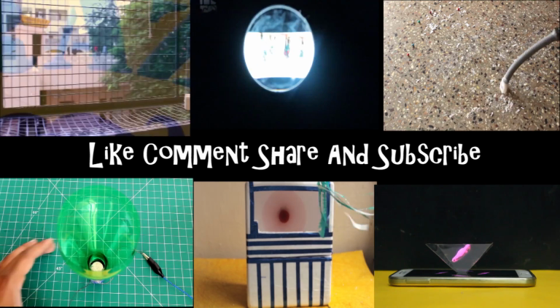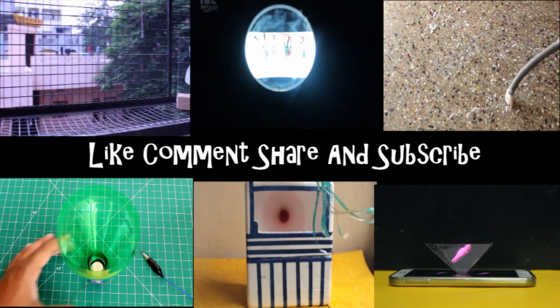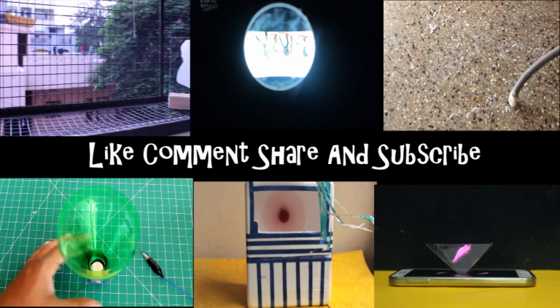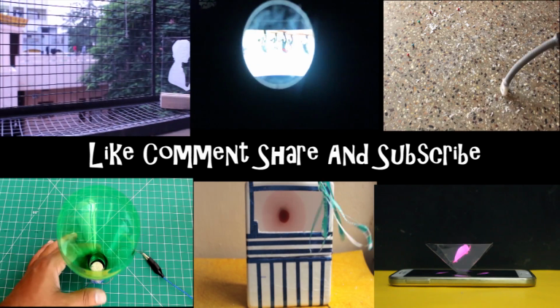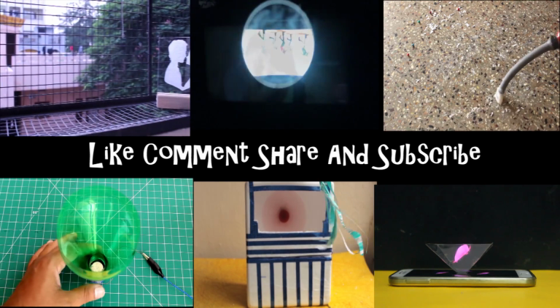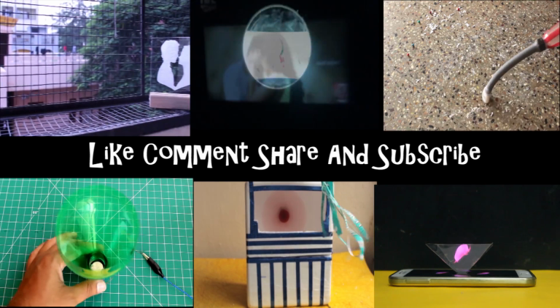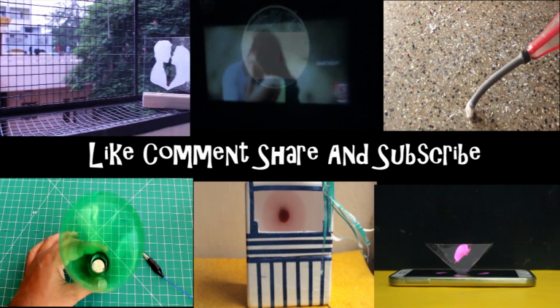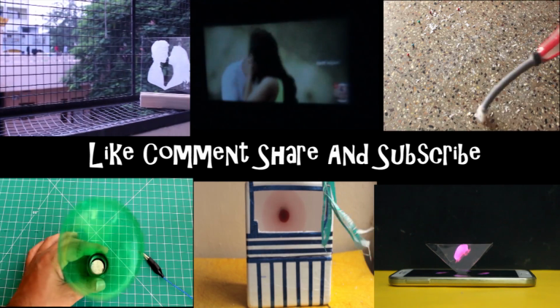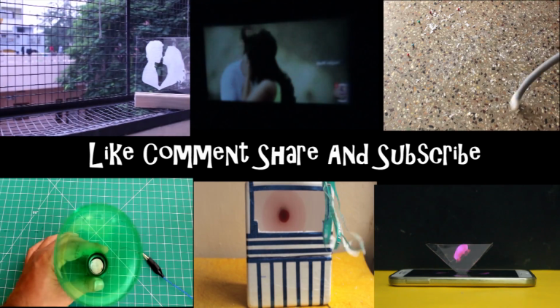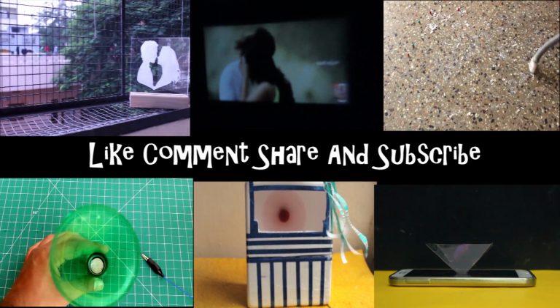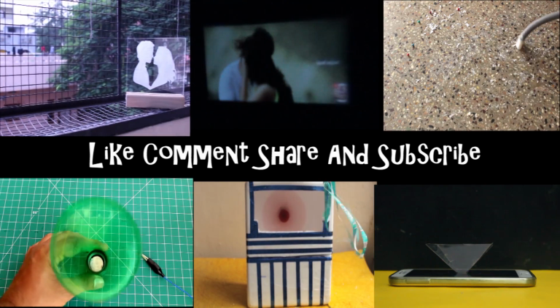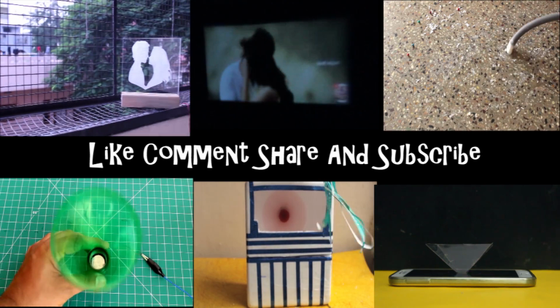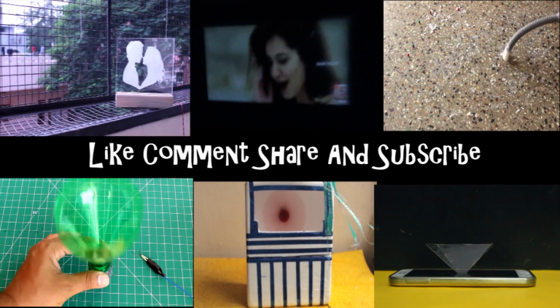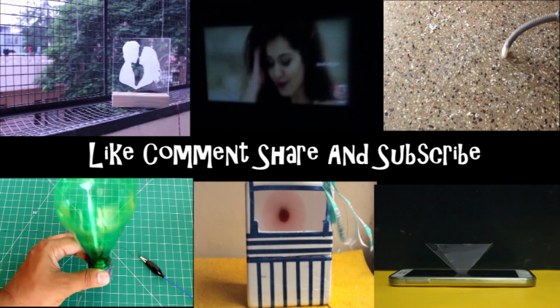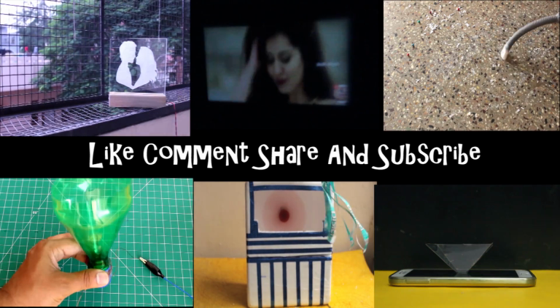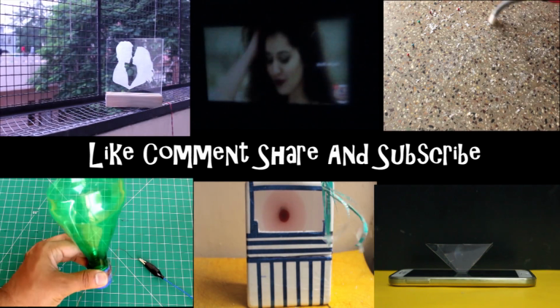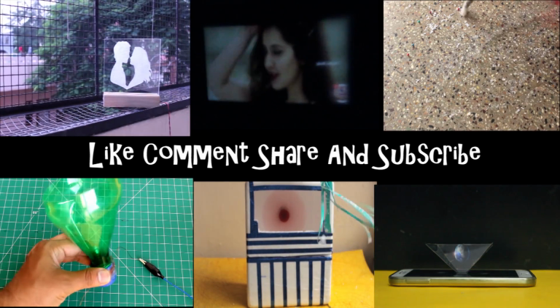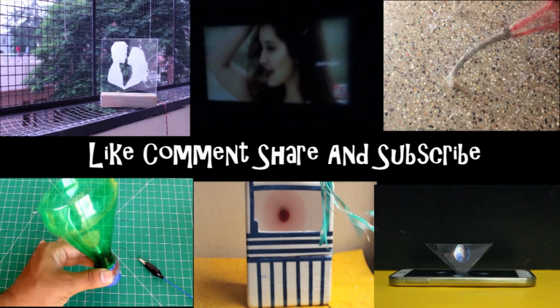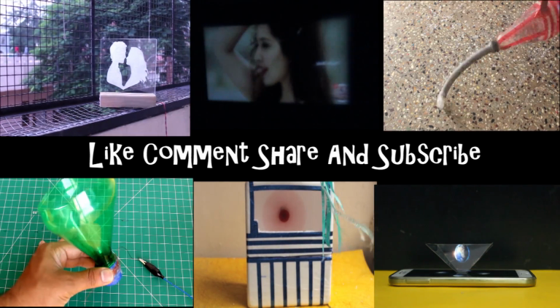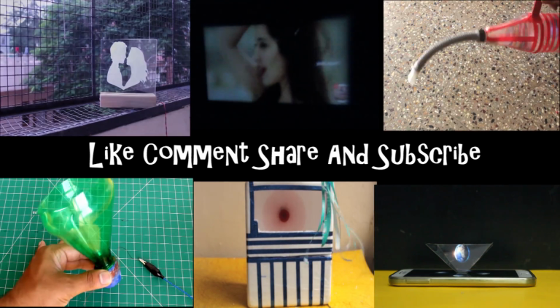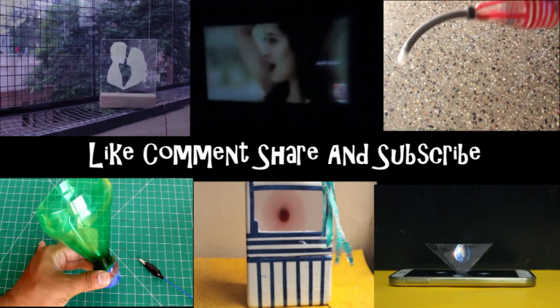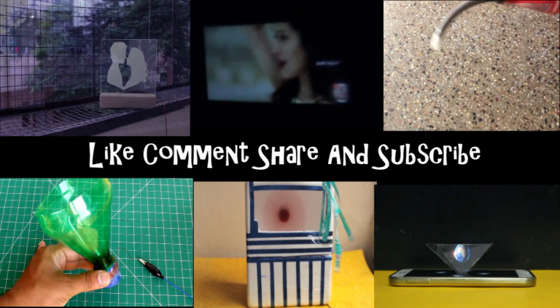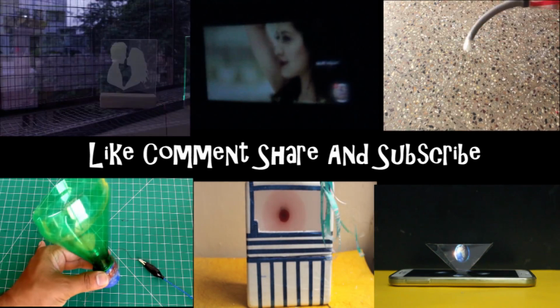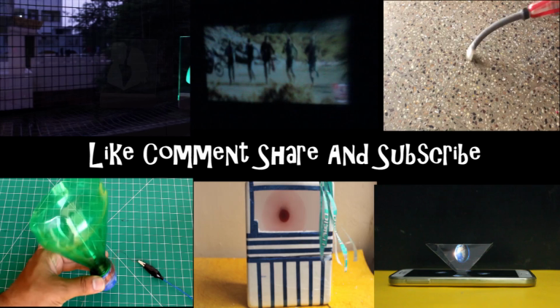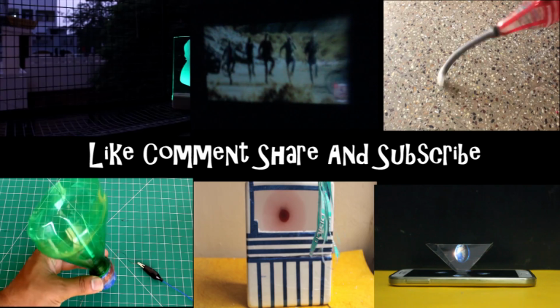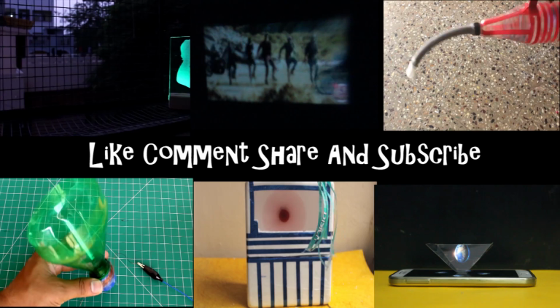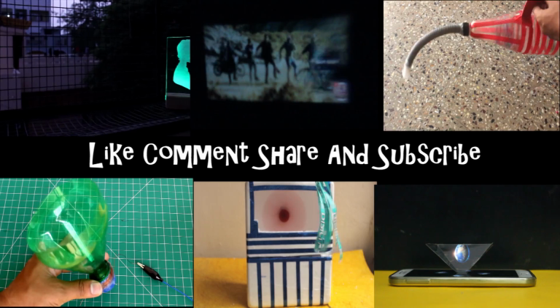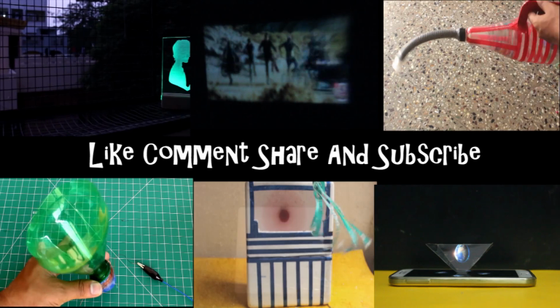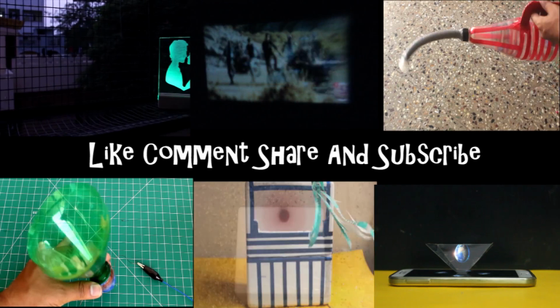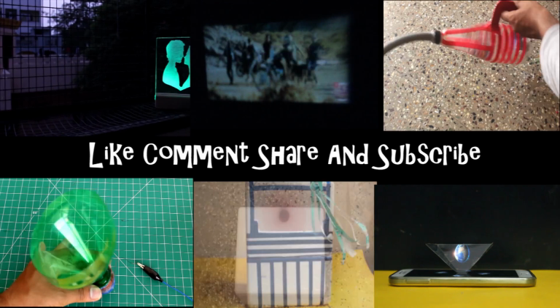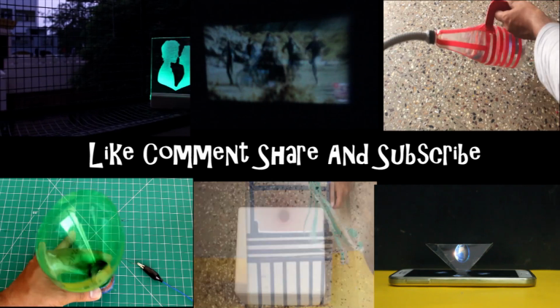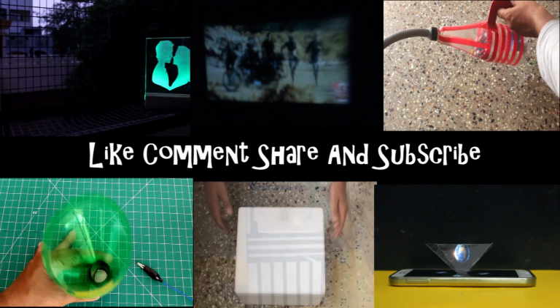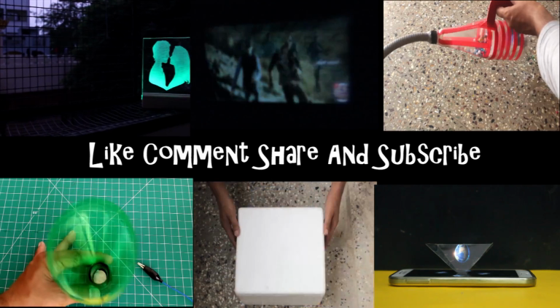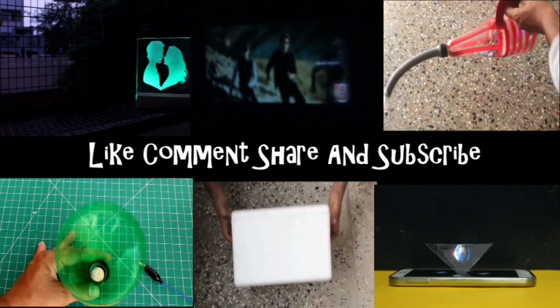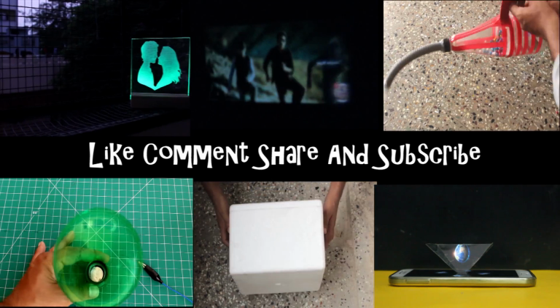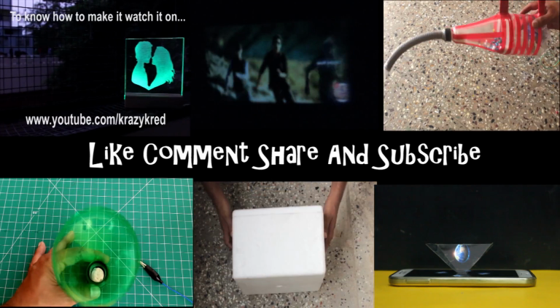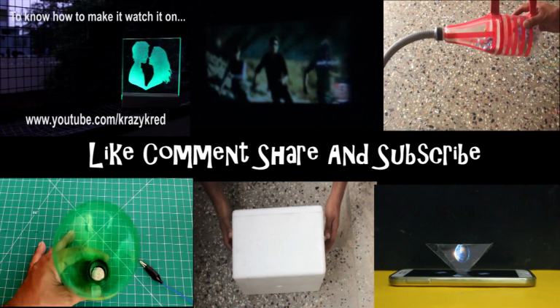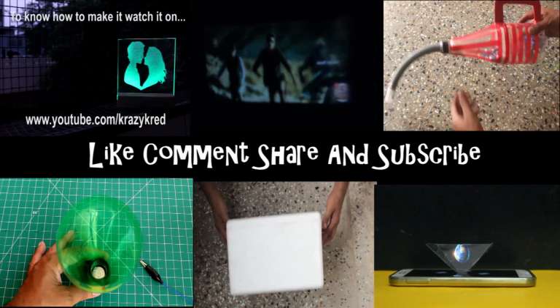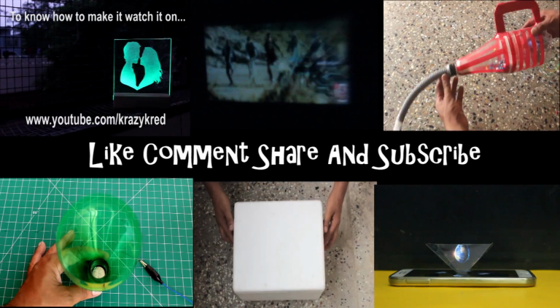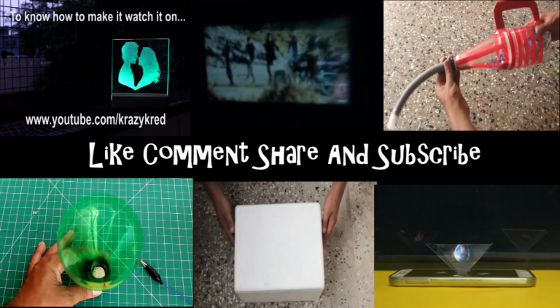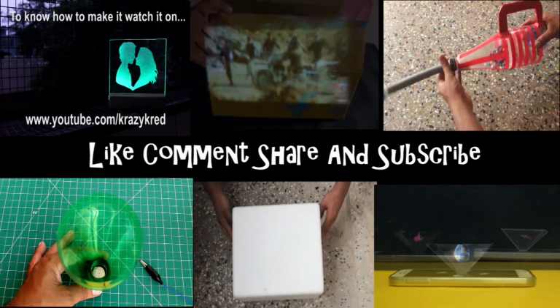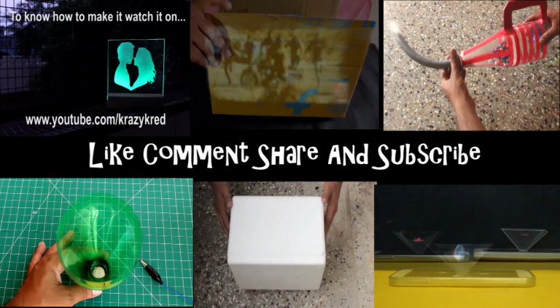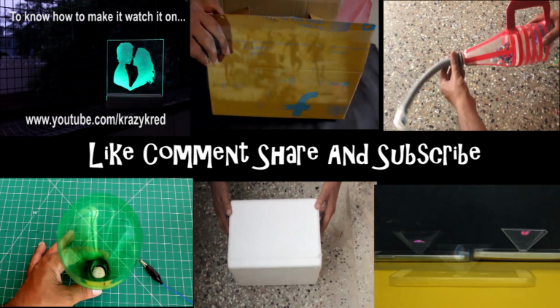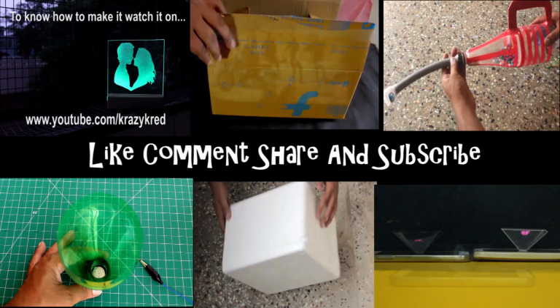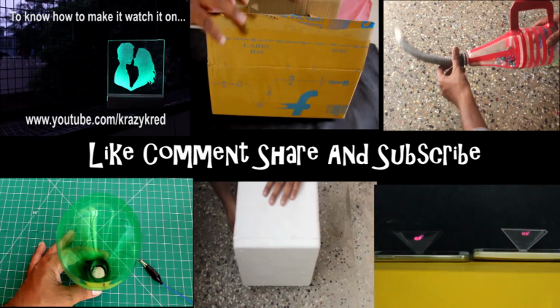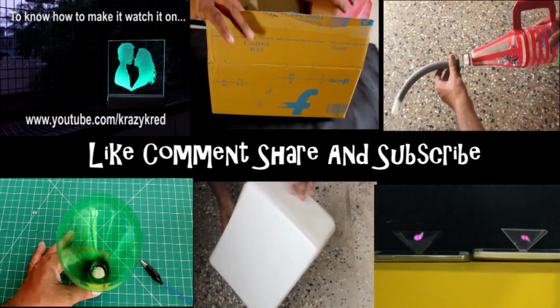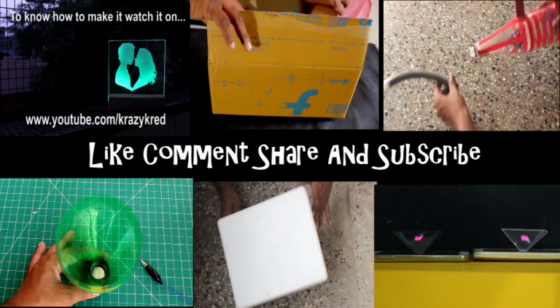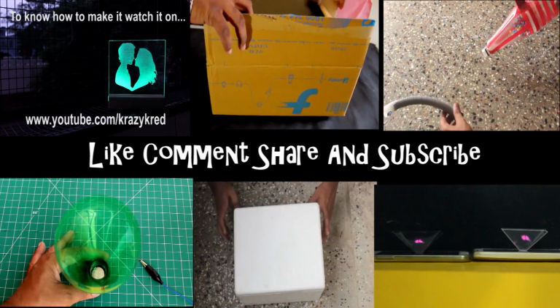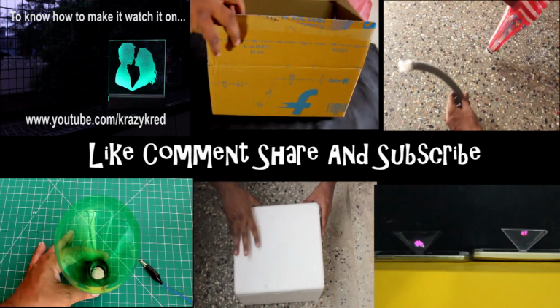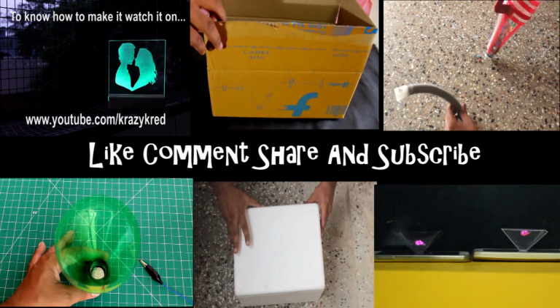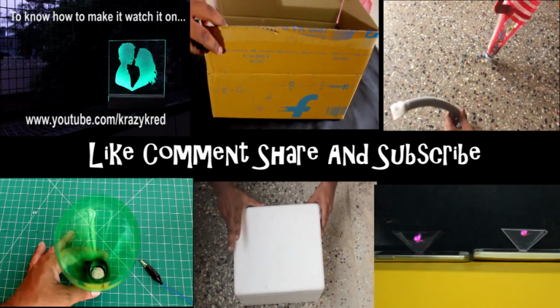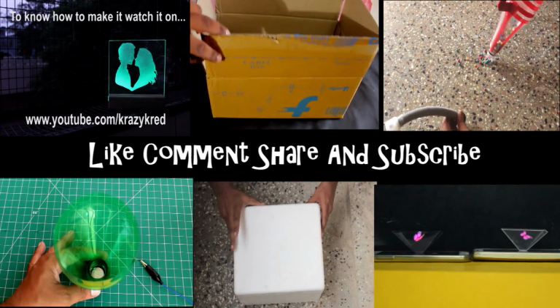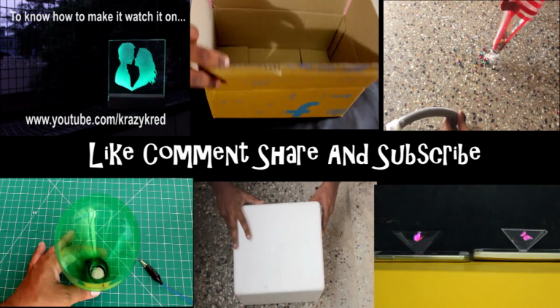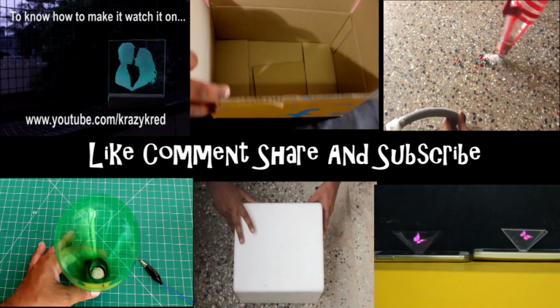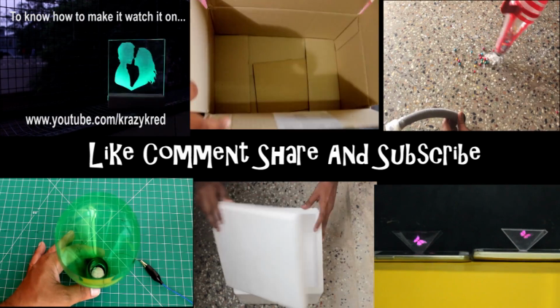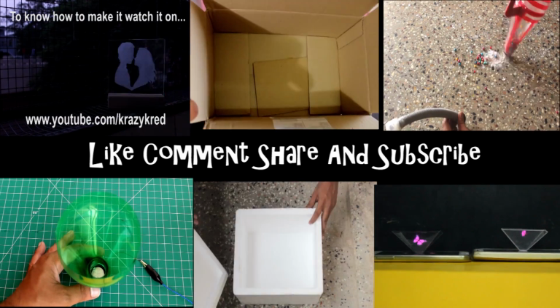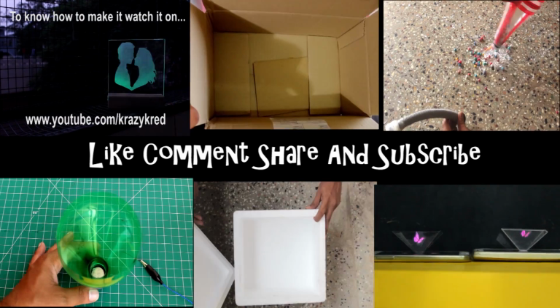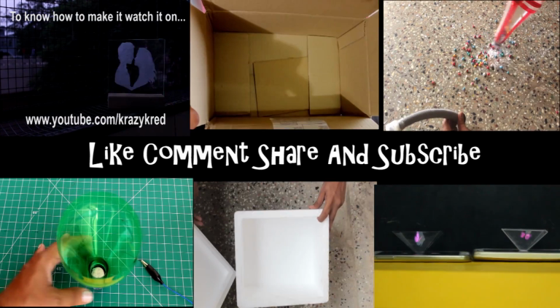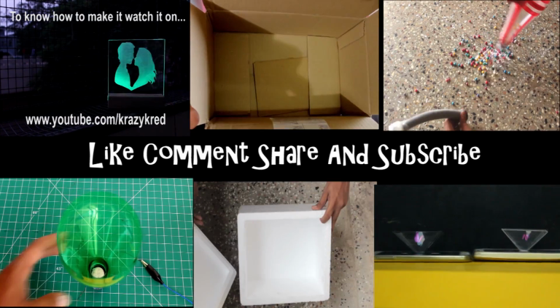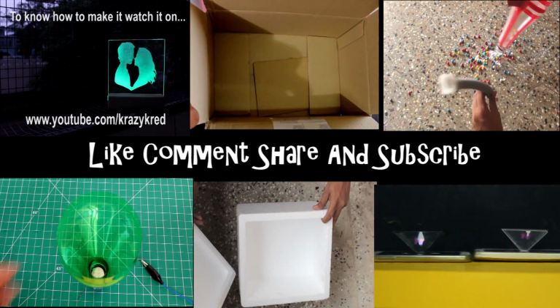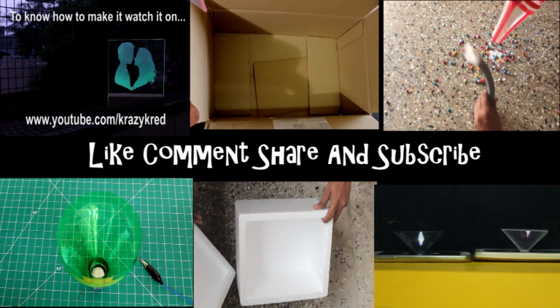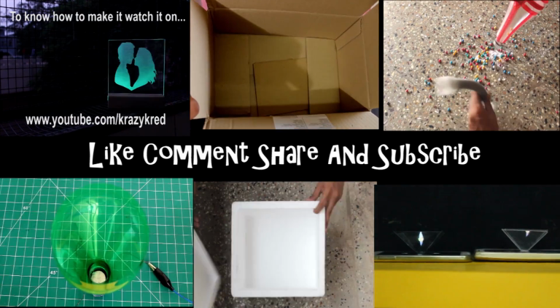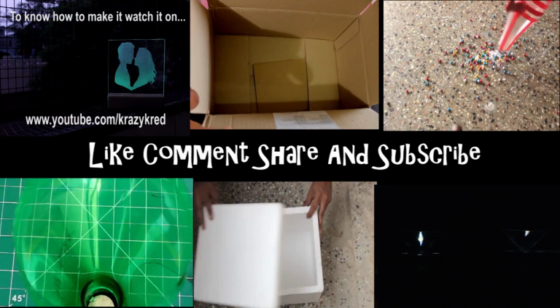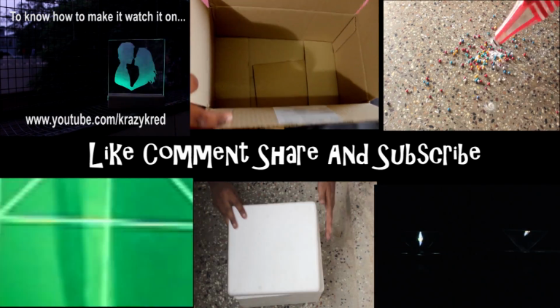That's it for now, guys. Hope you liked it. Don't forget to like, comment, and share the video. Thanks for watching. Have a nice day!